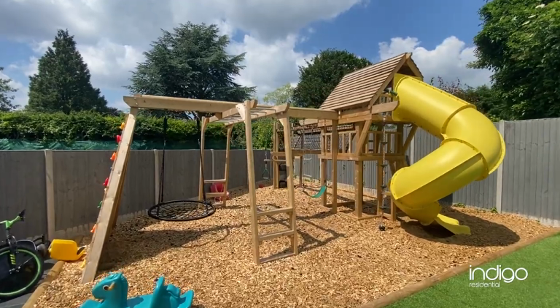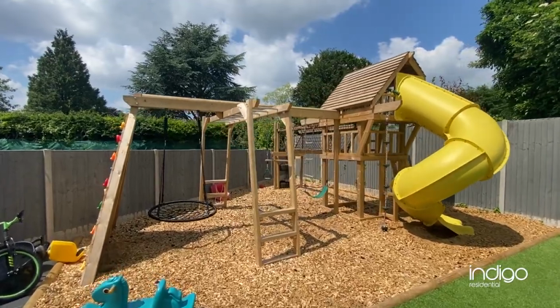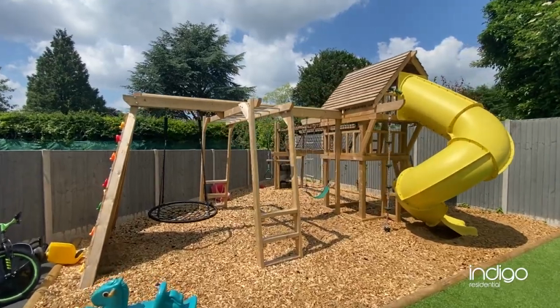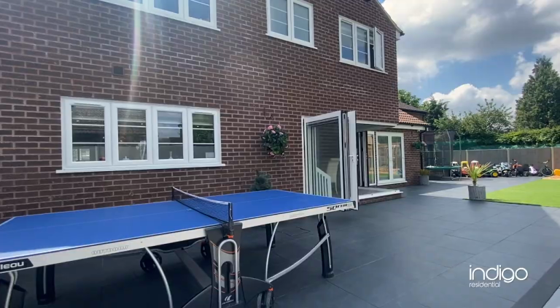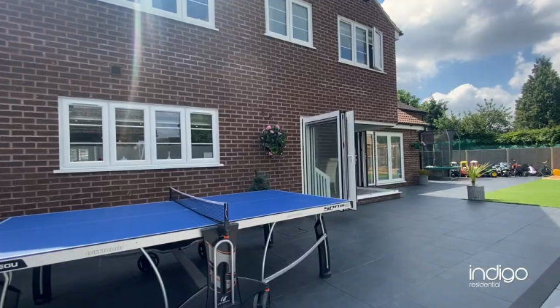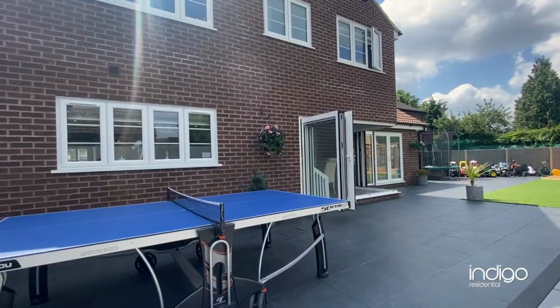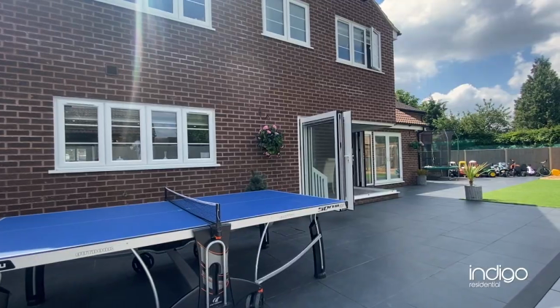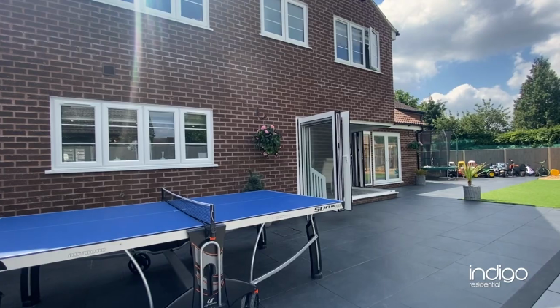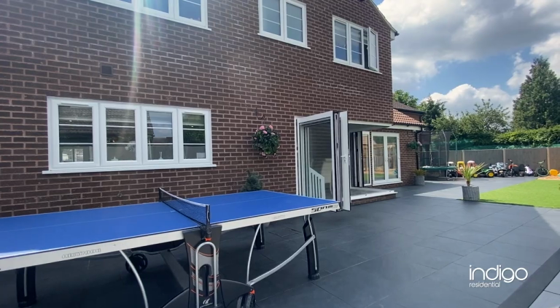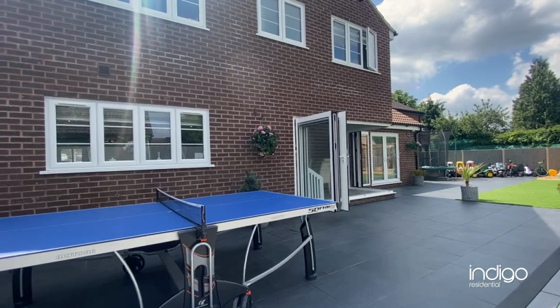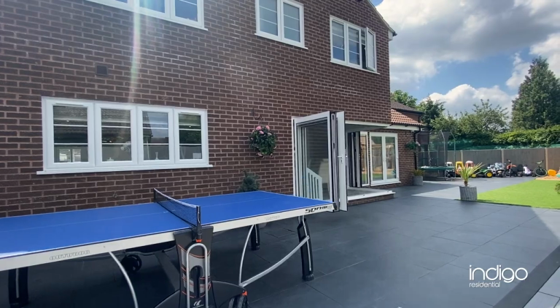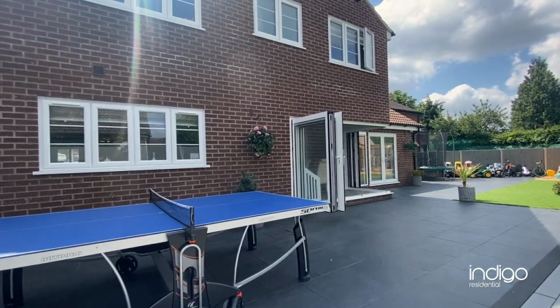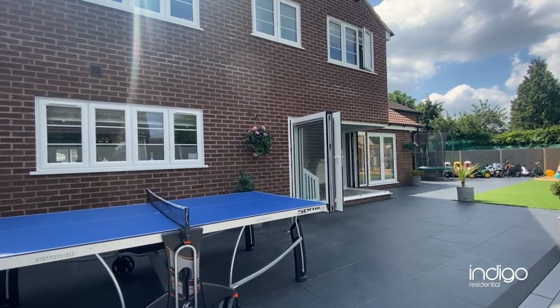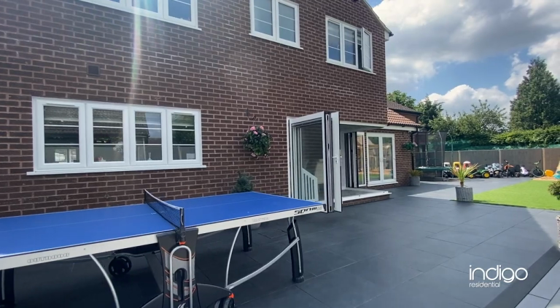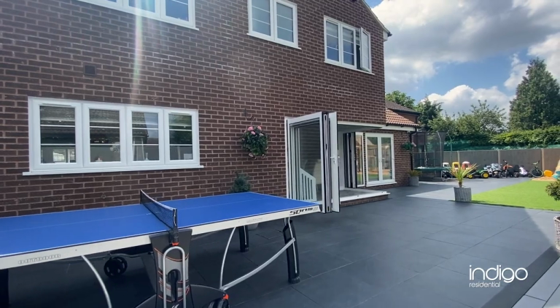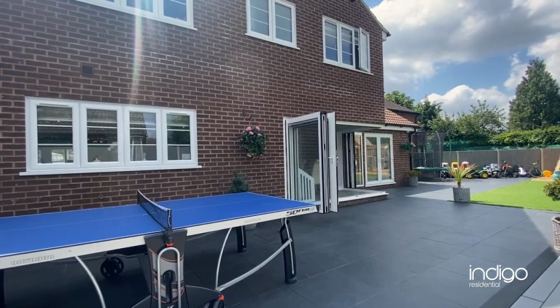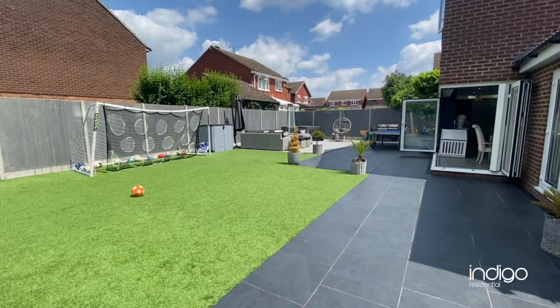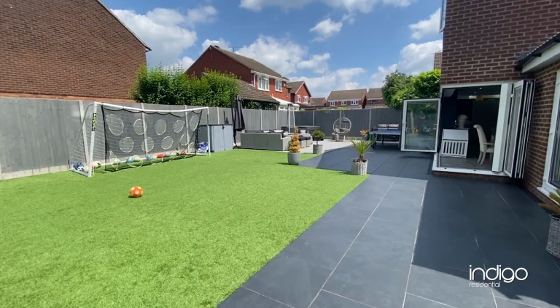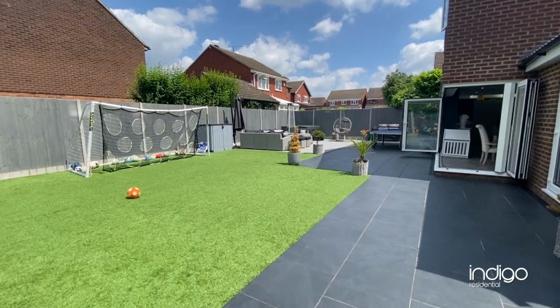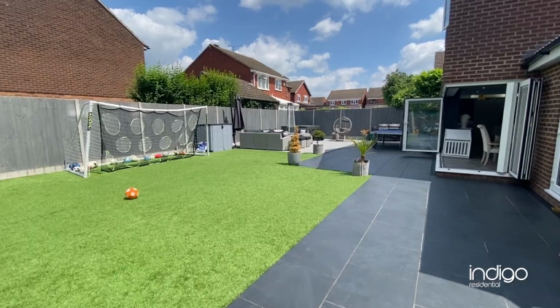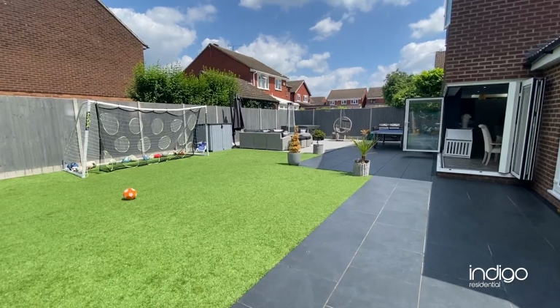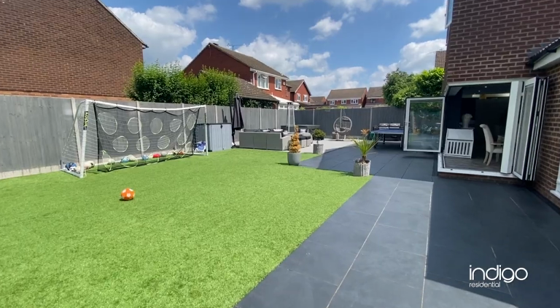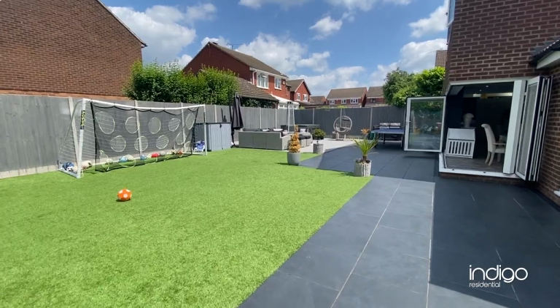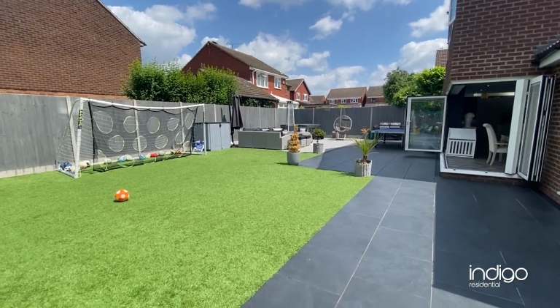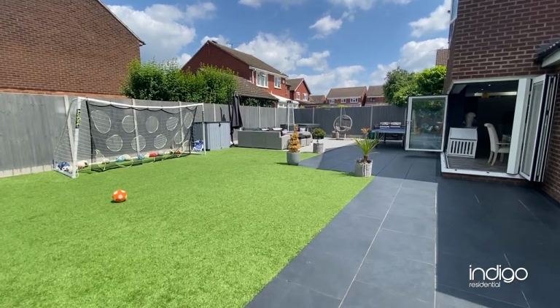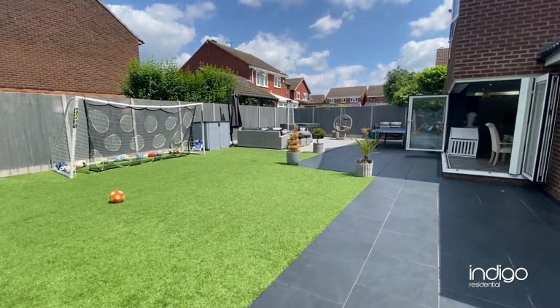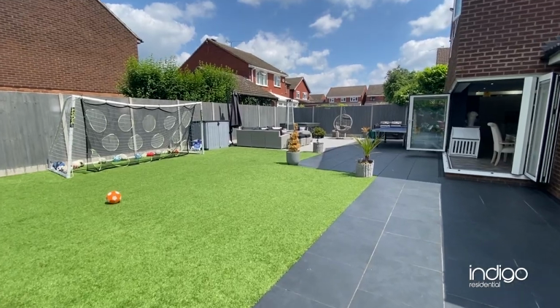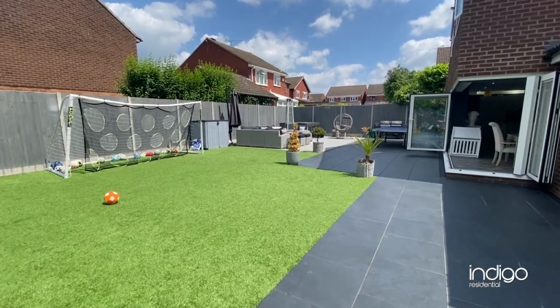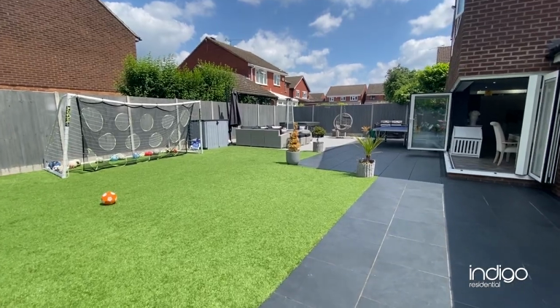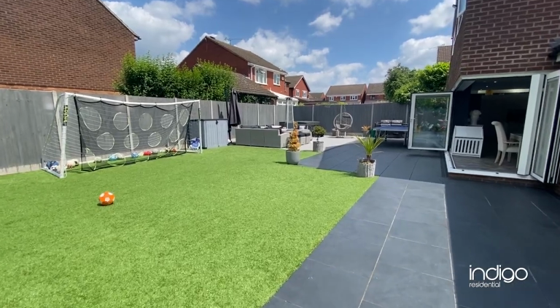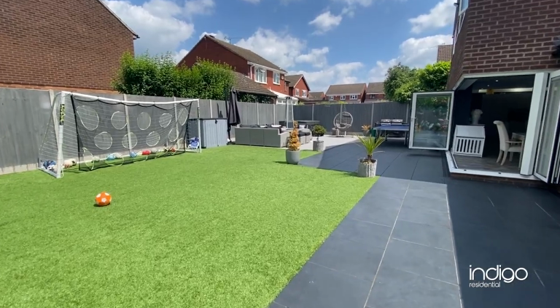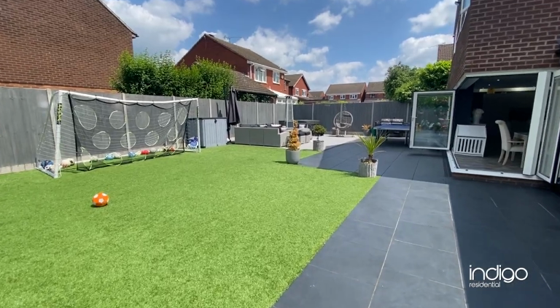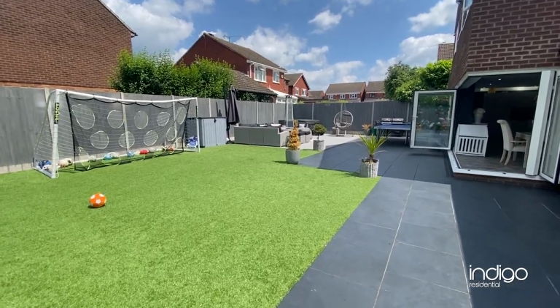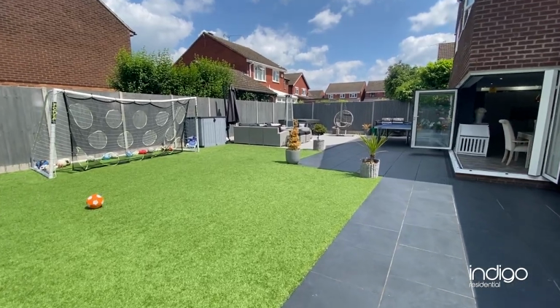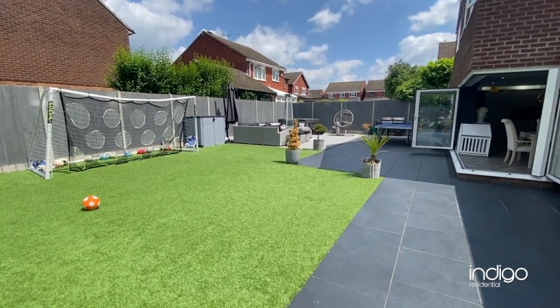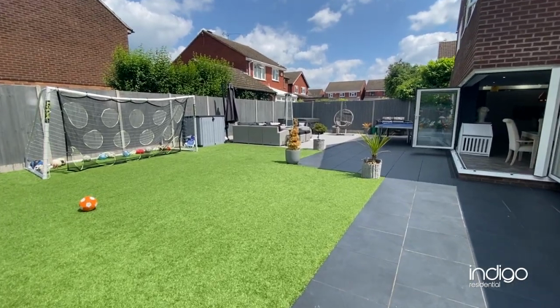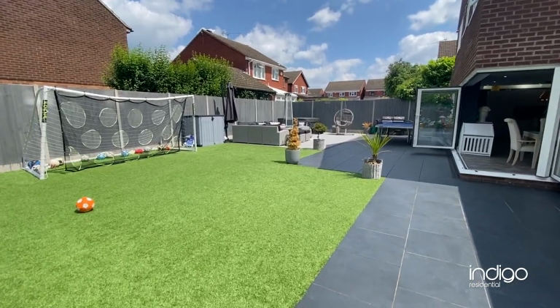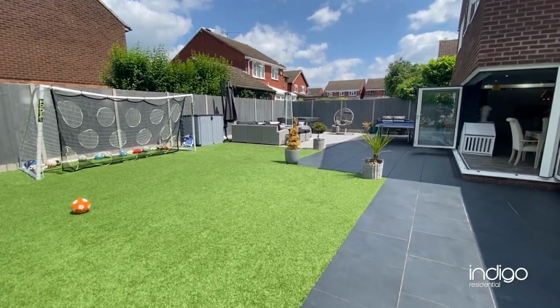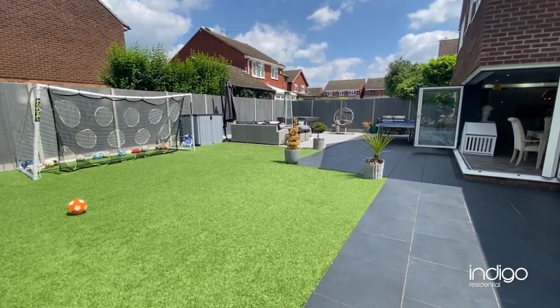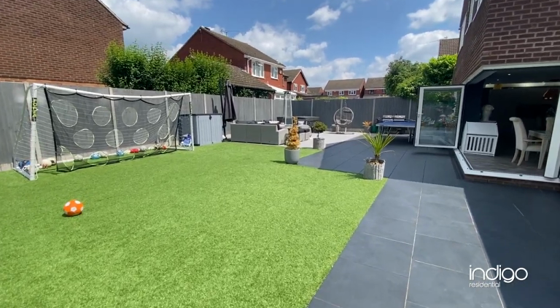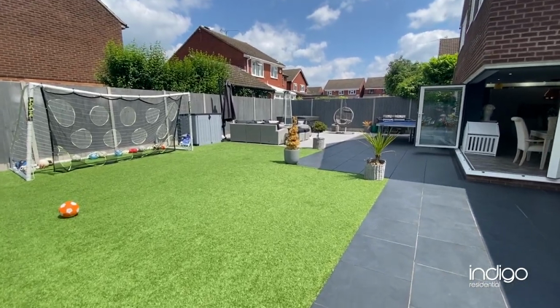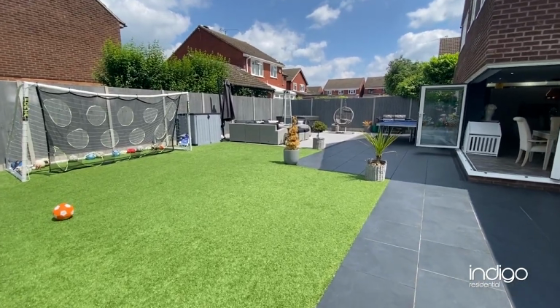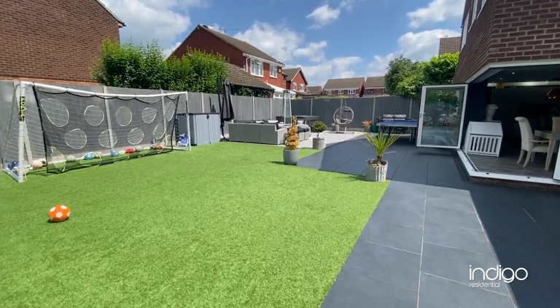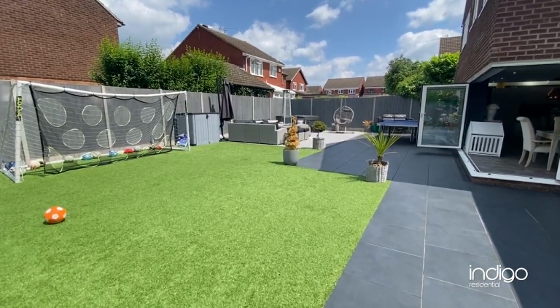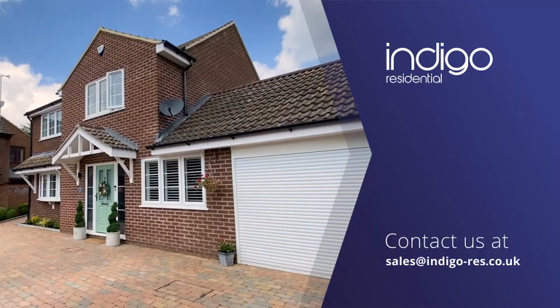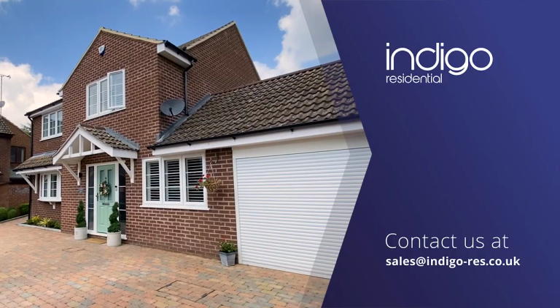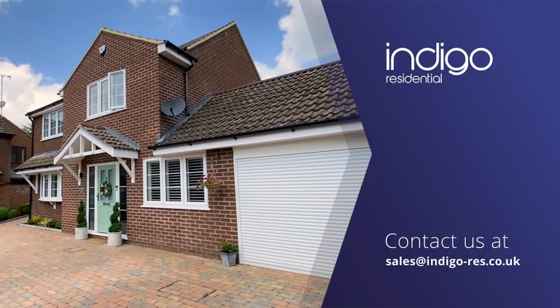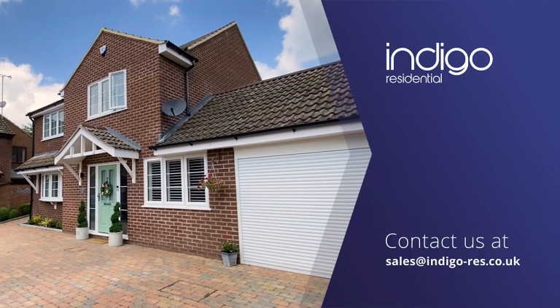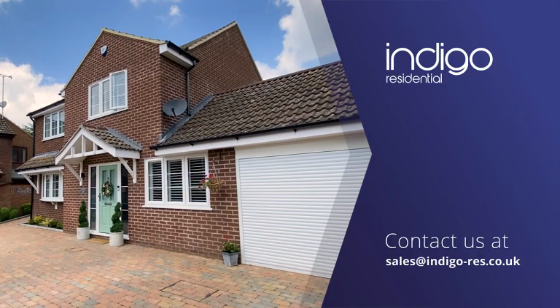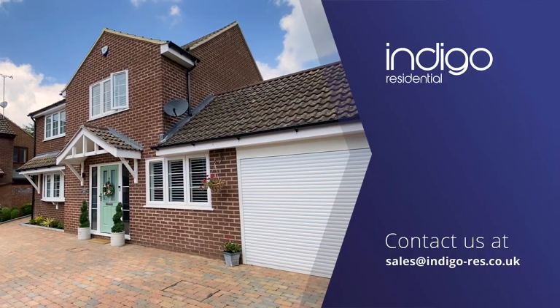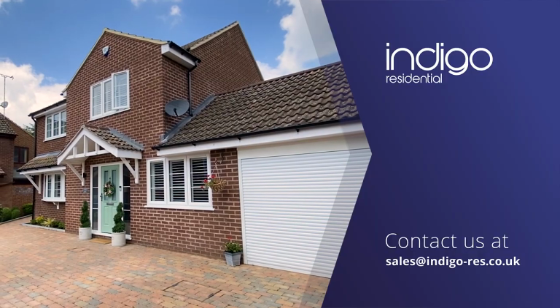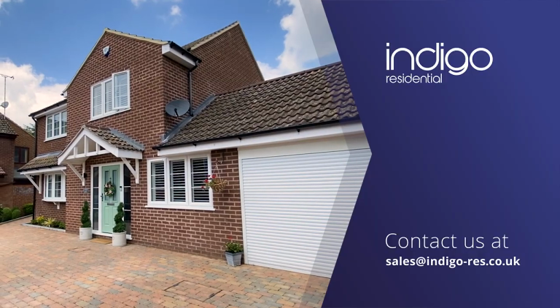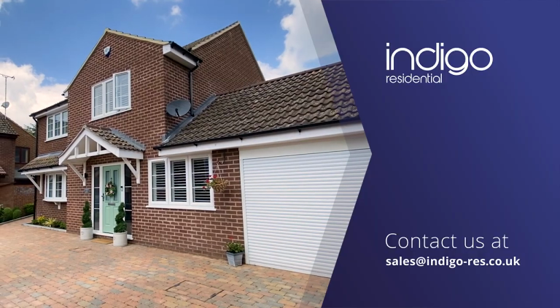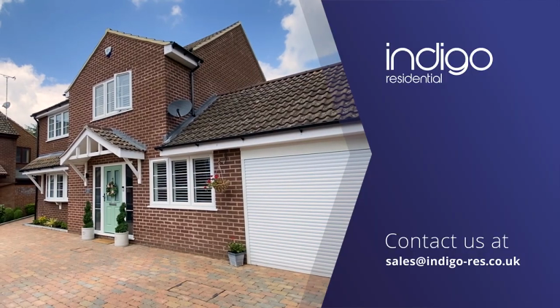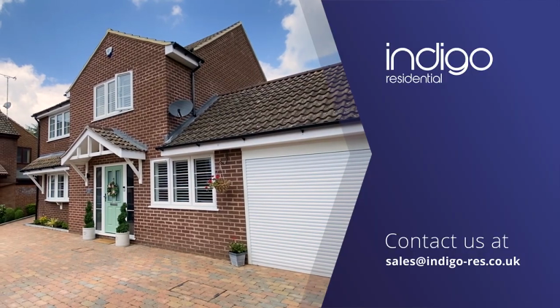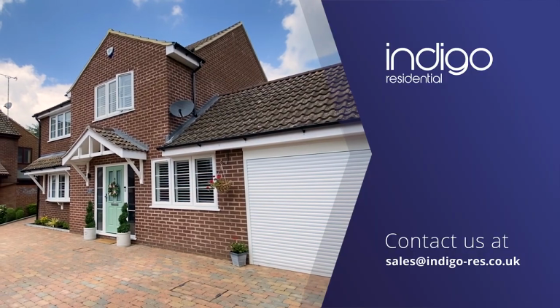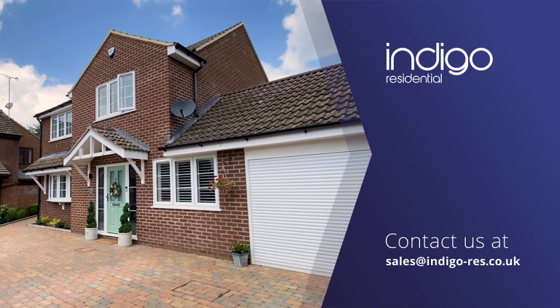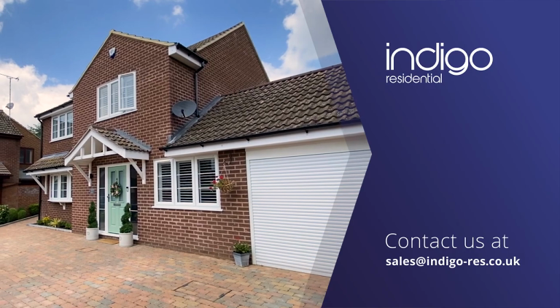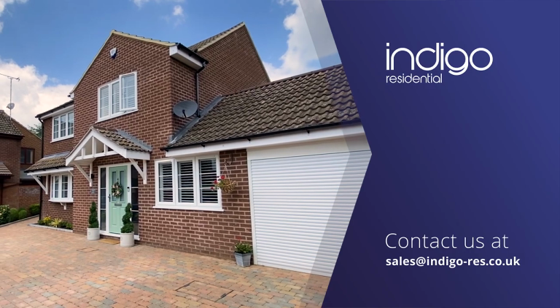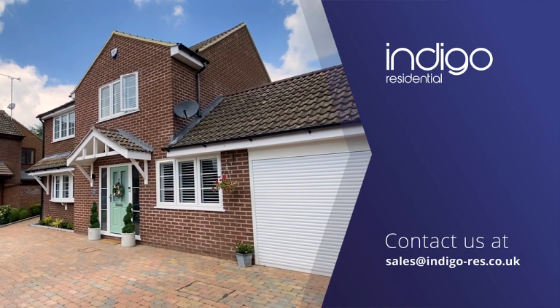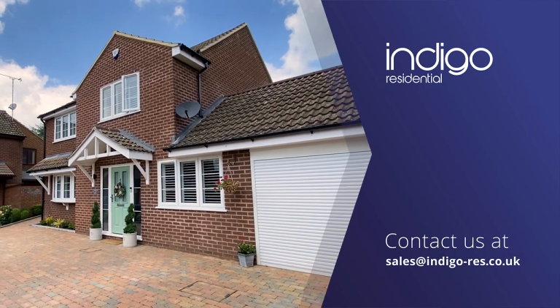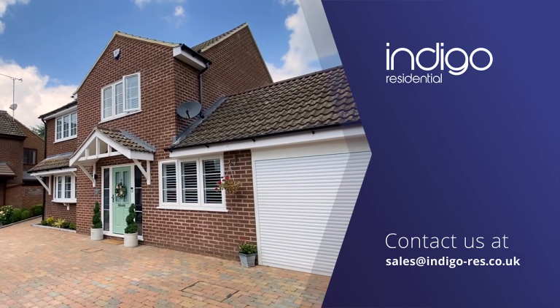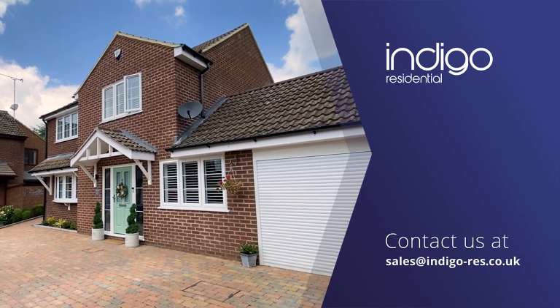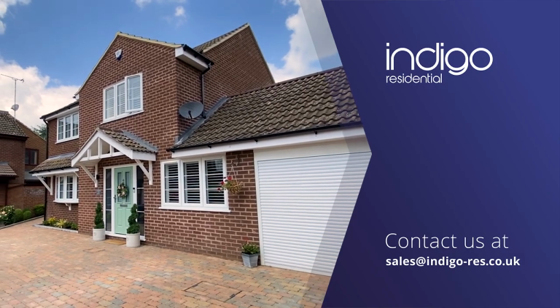The property is immaculate and Indigo Residential highly recommend this stunning detached family home.